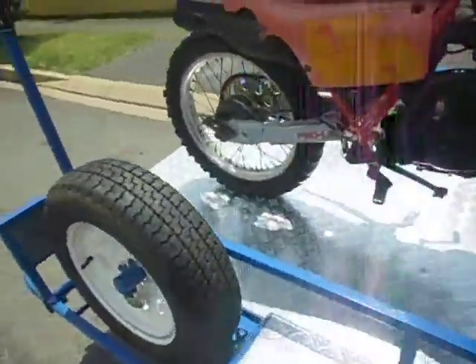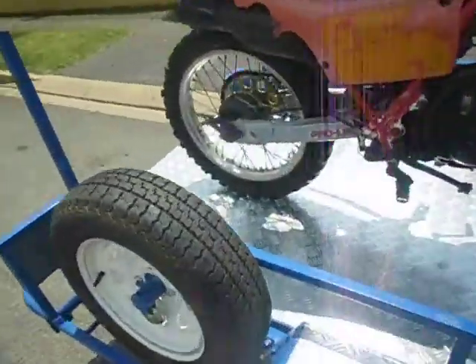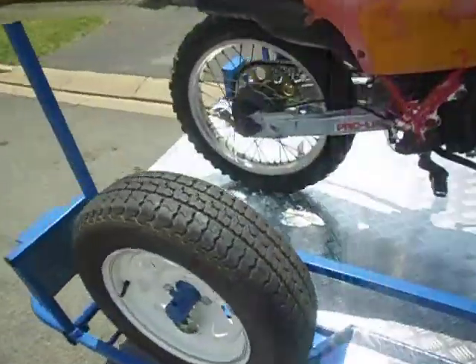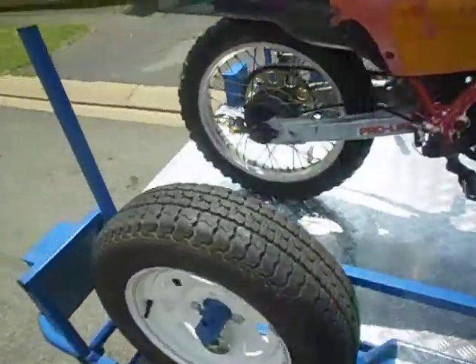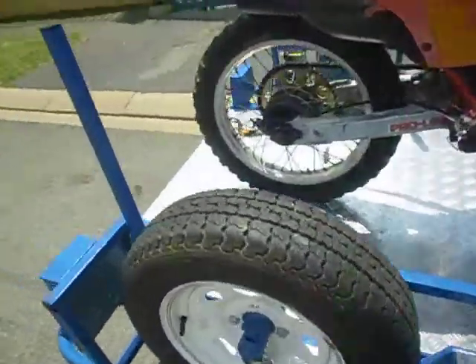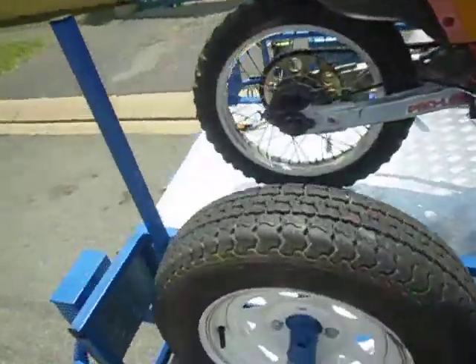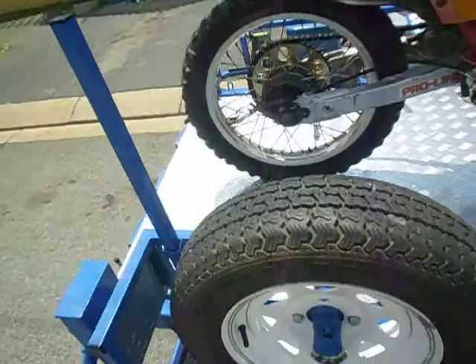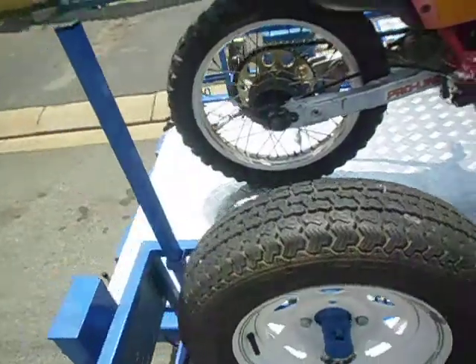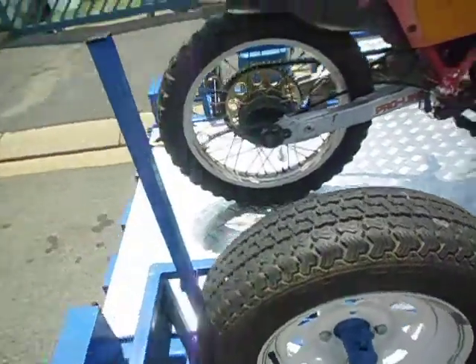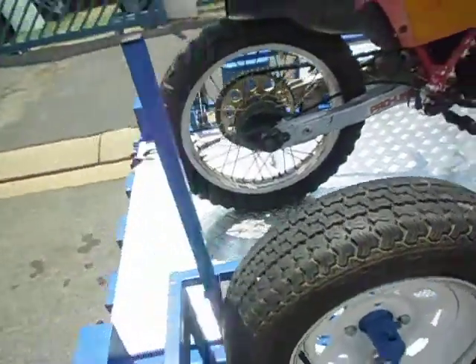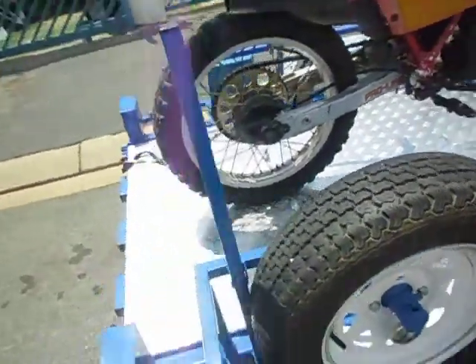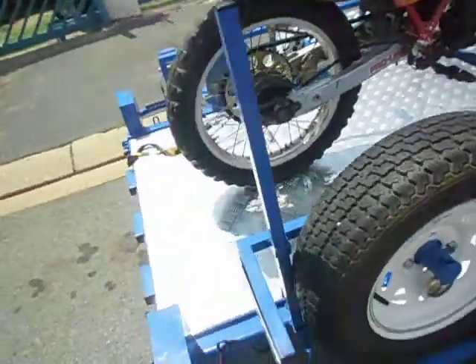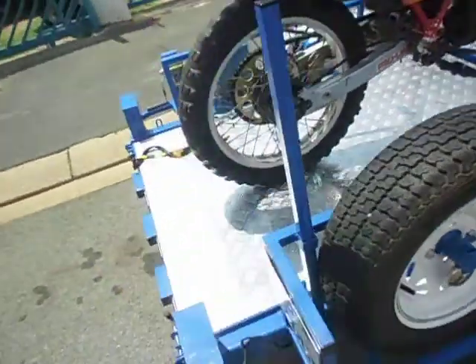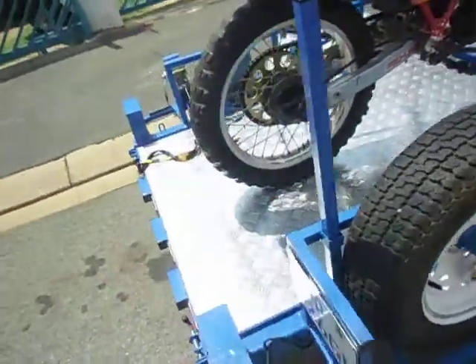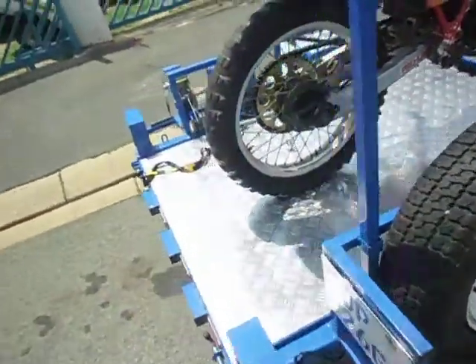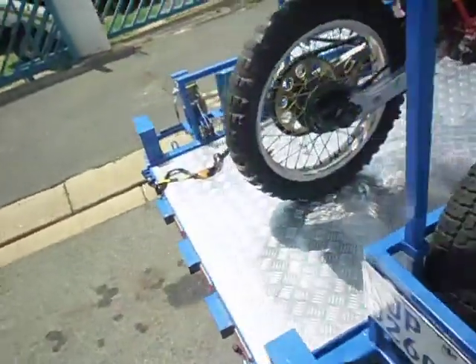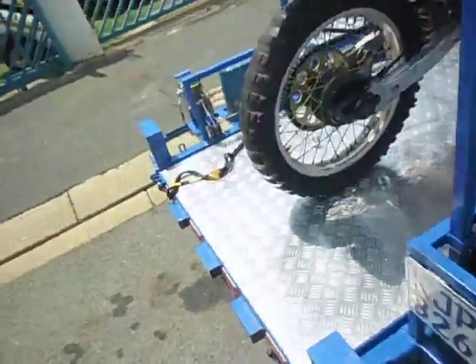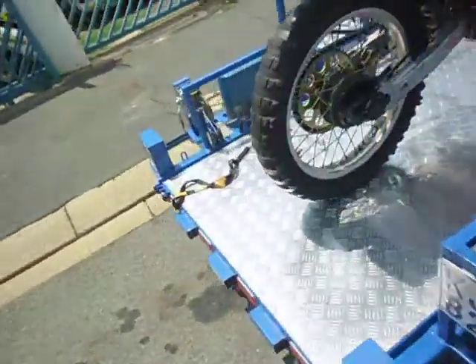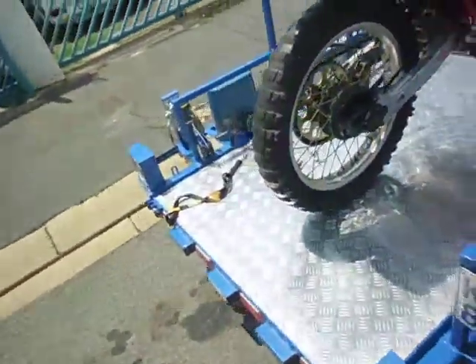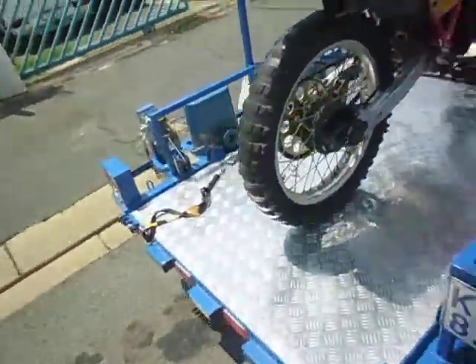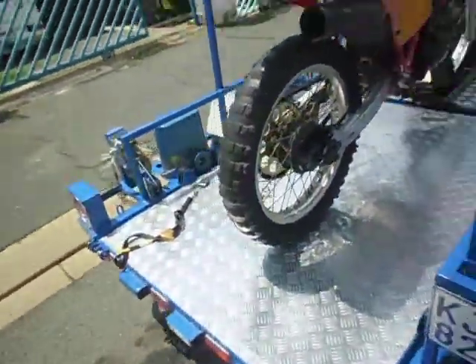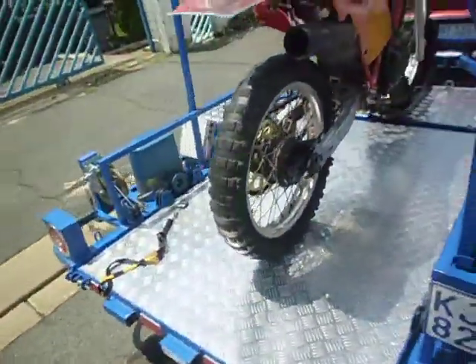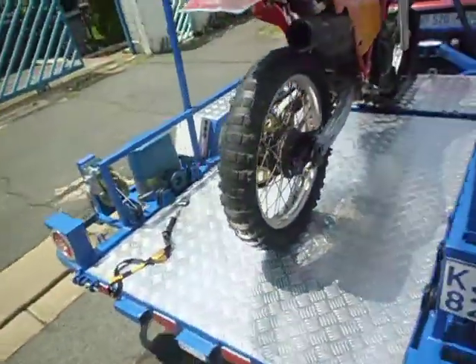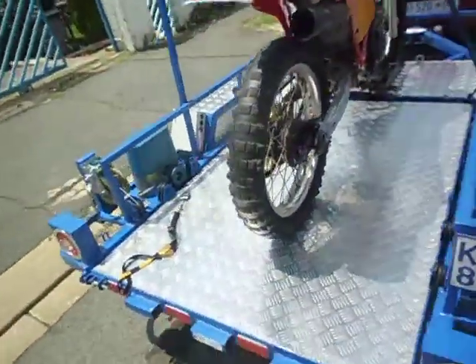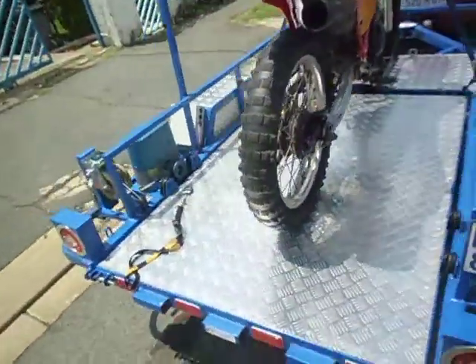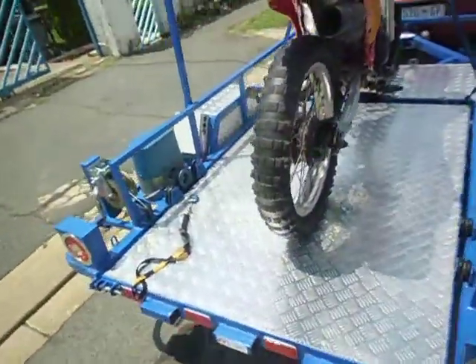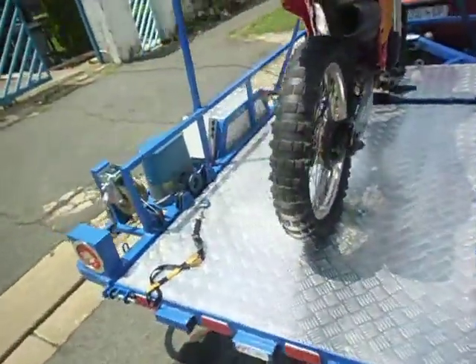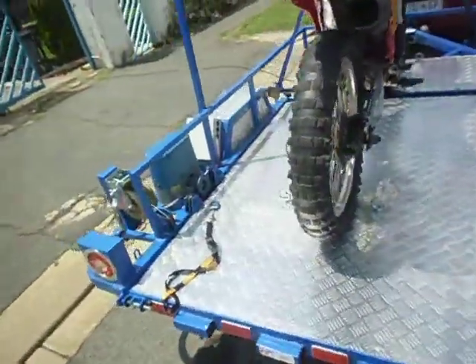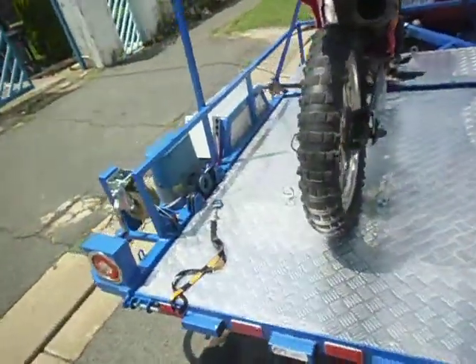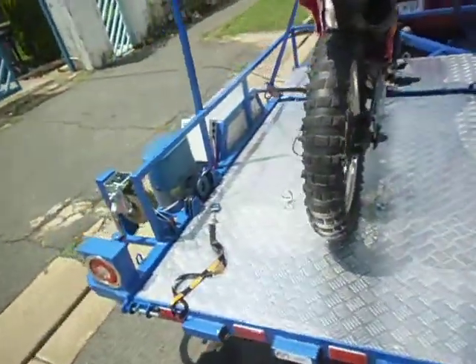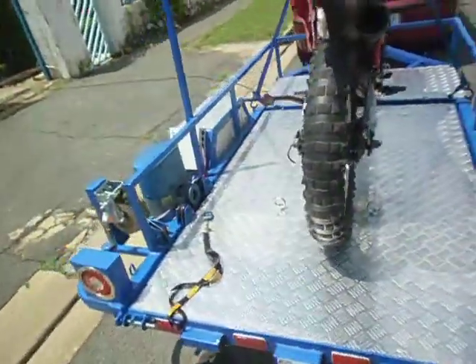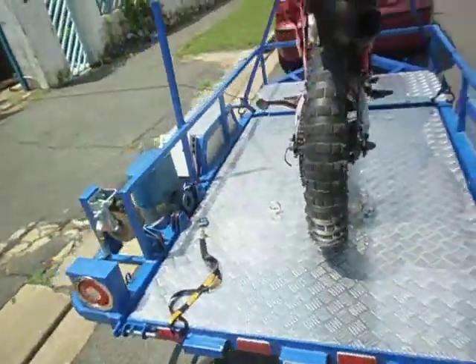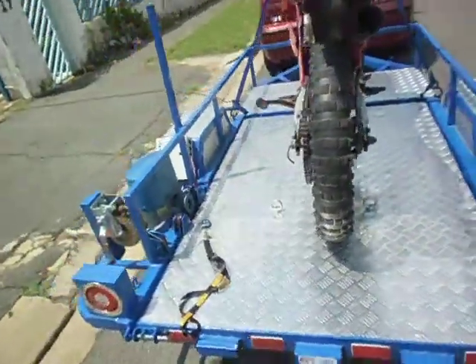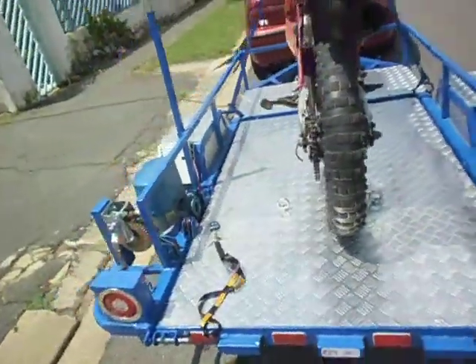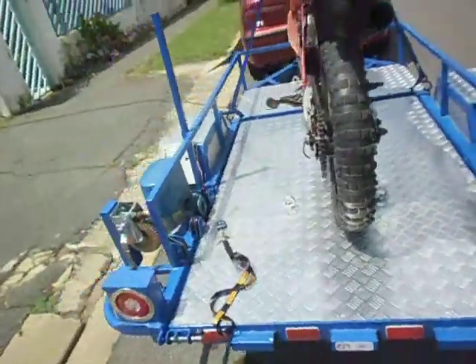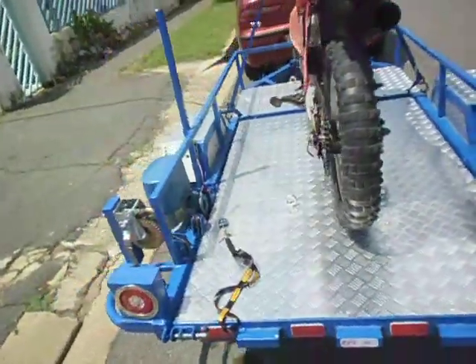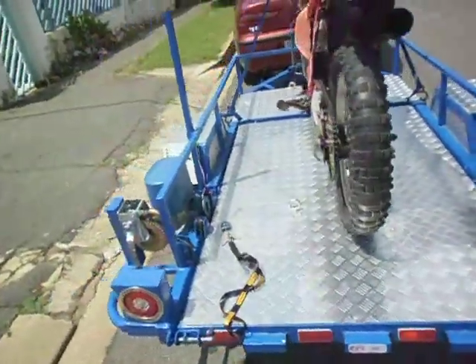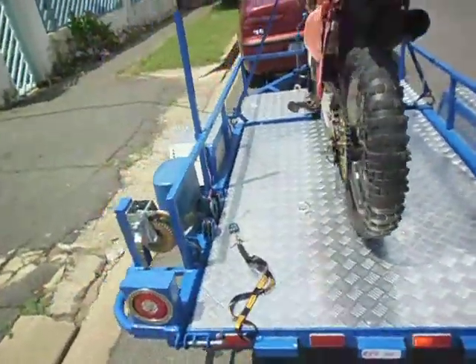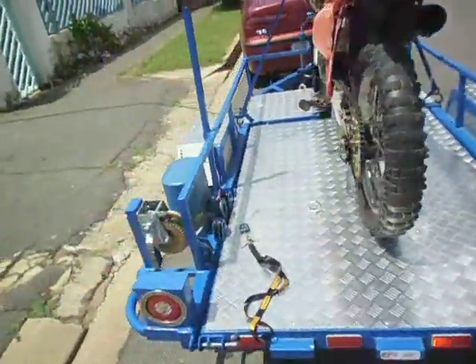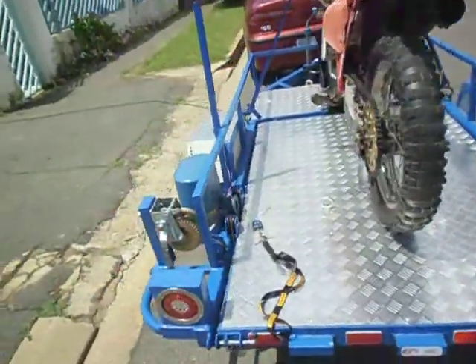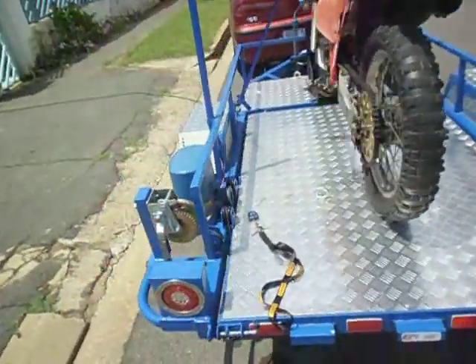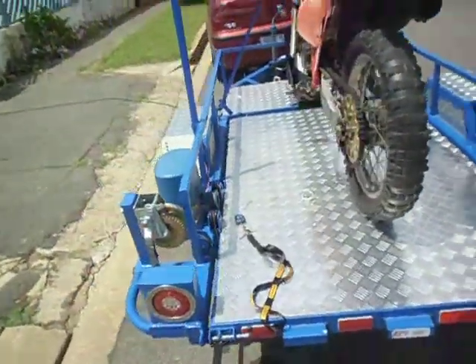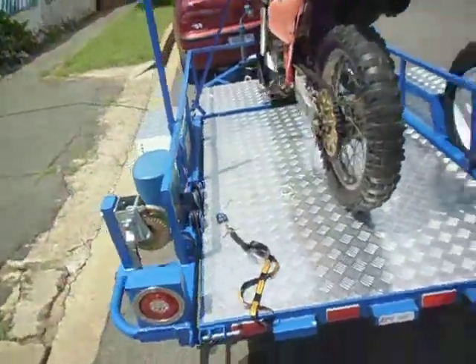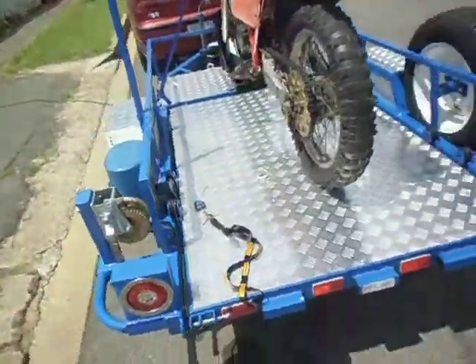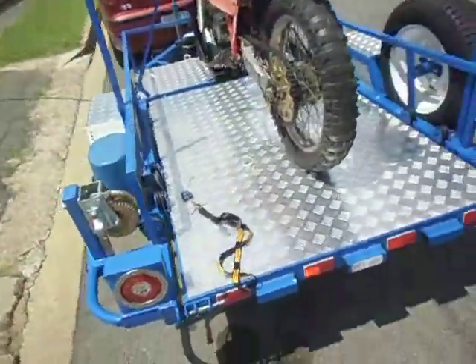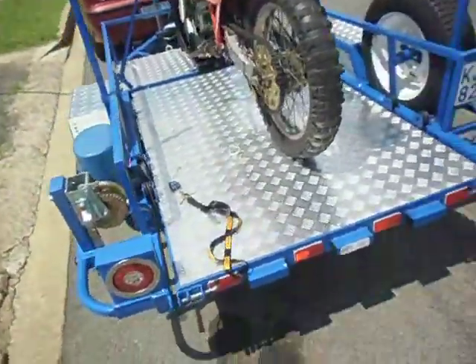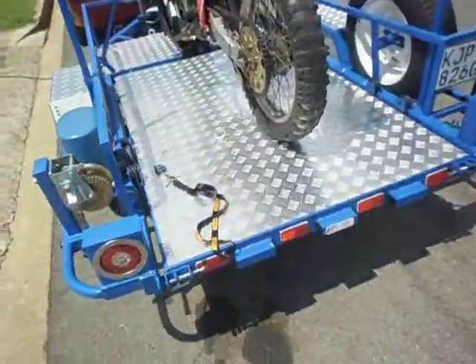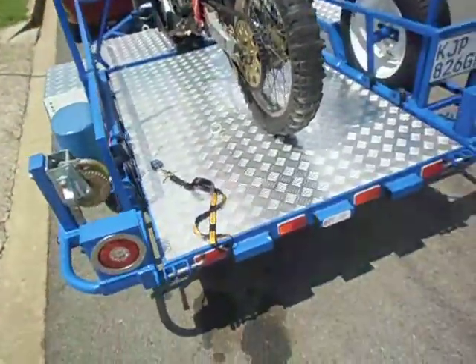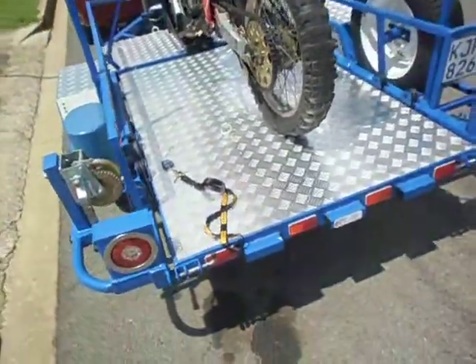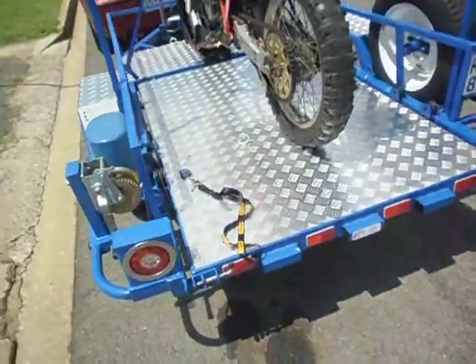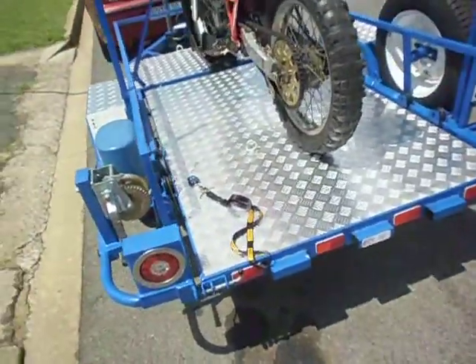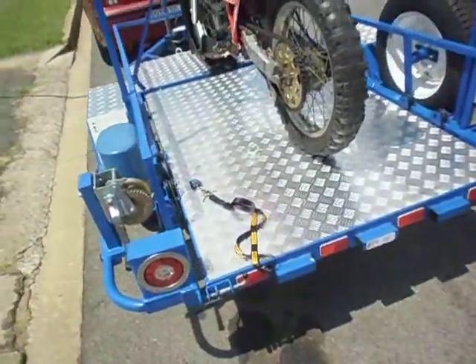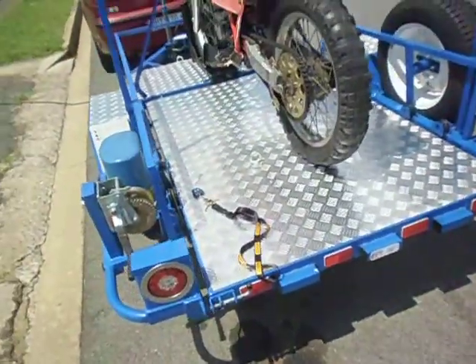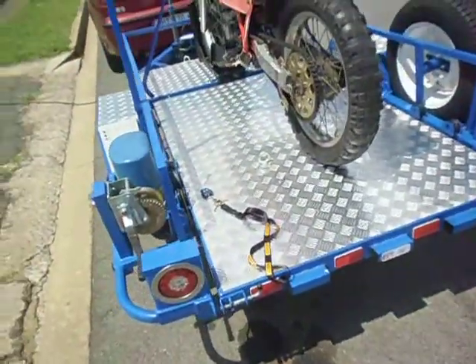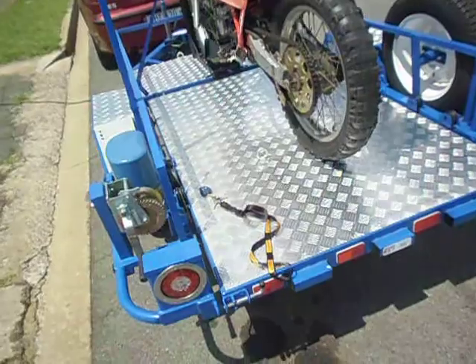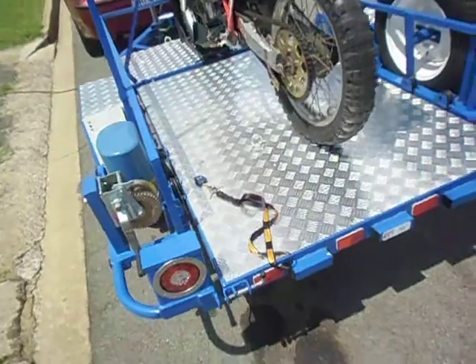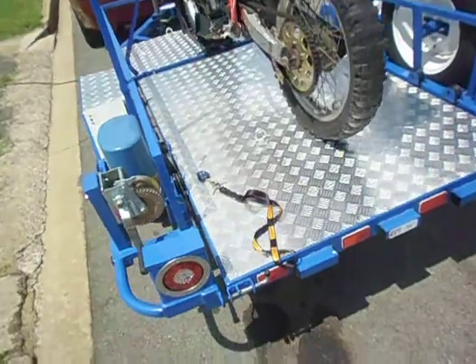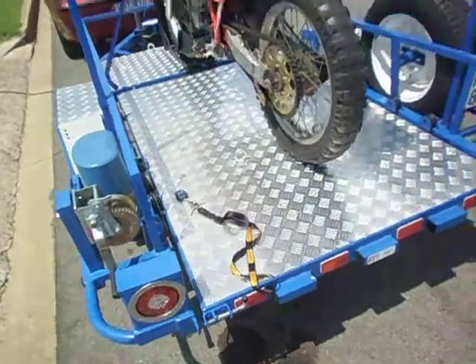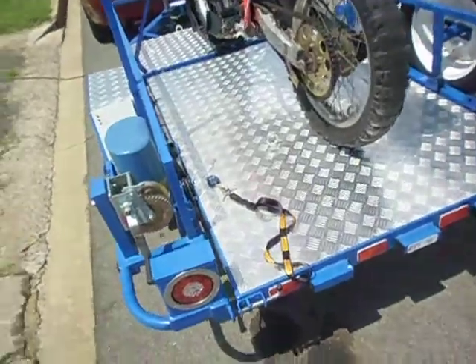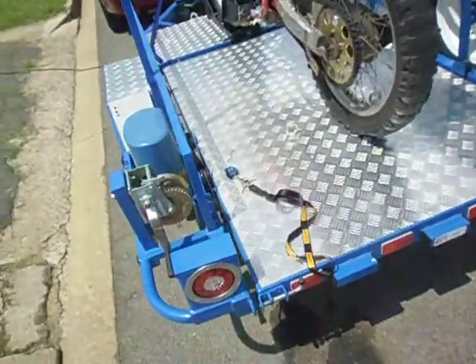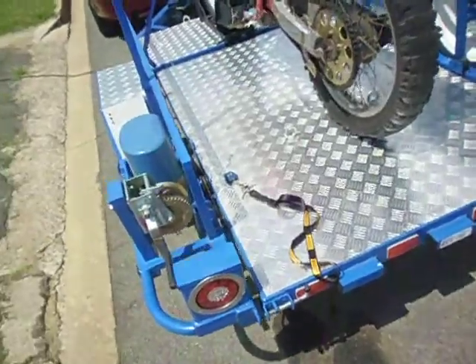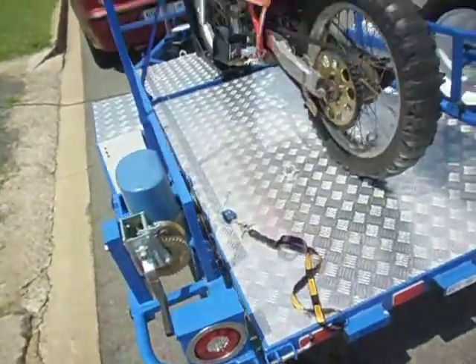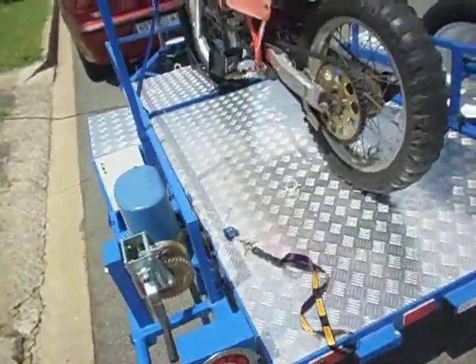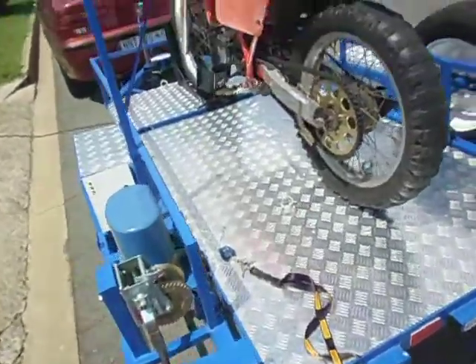It's got 13-inch wheels, can take two motorcycles, and it's been towed to 170kph without incident.